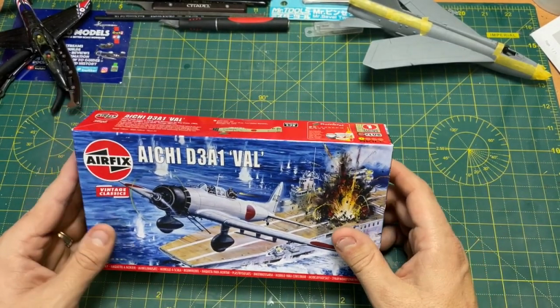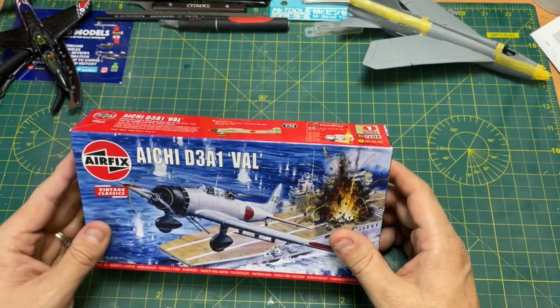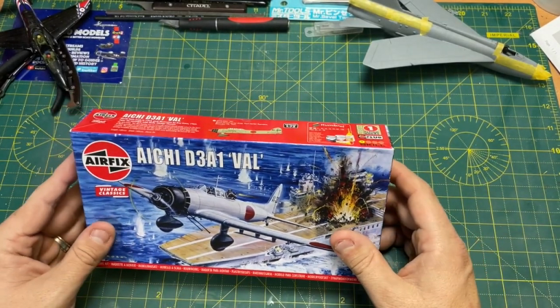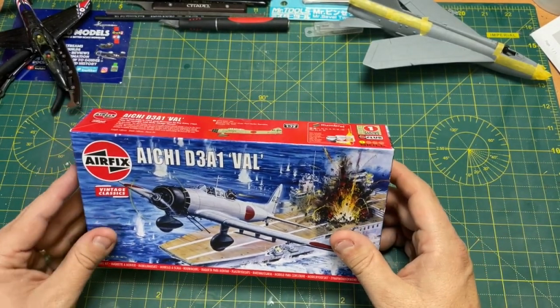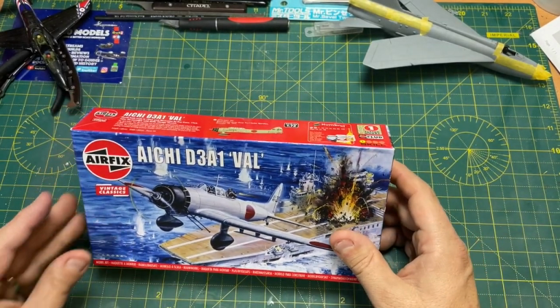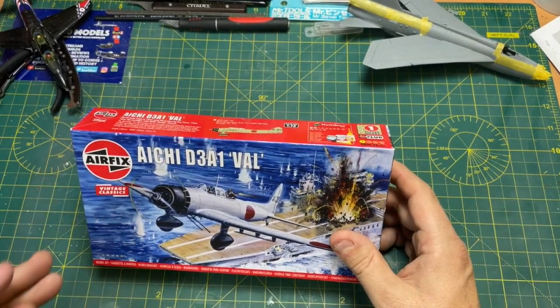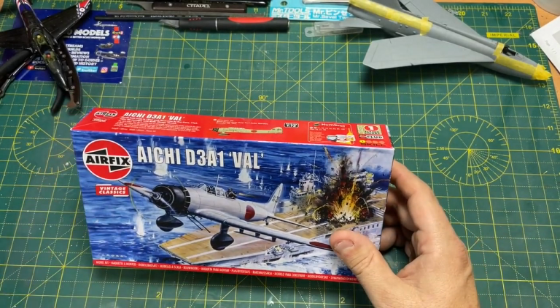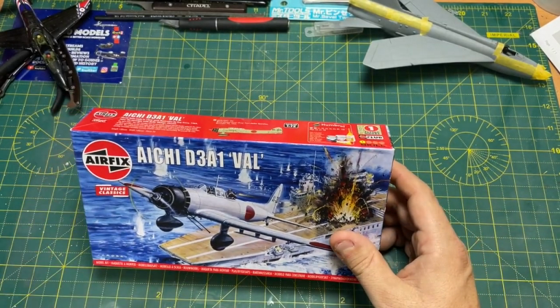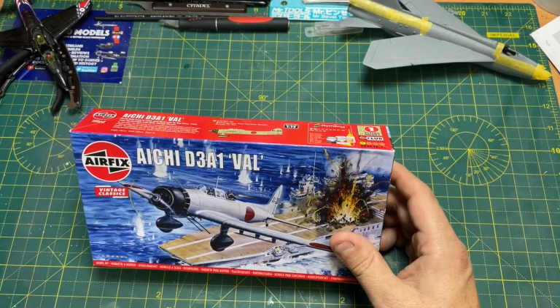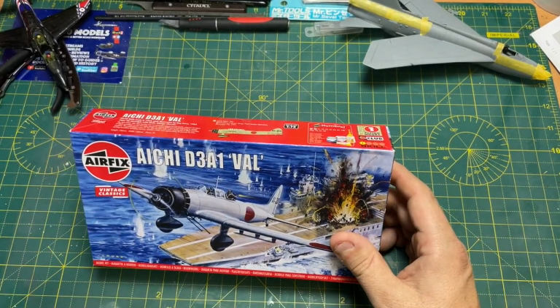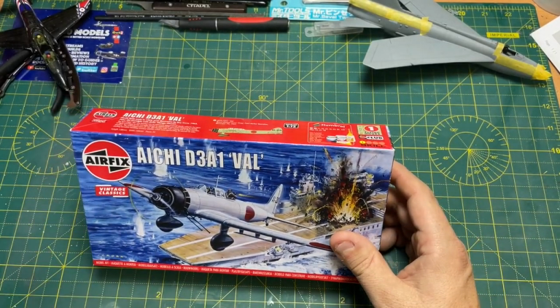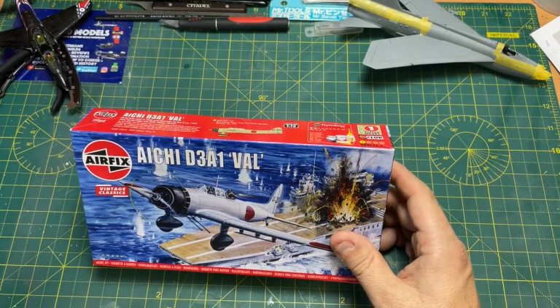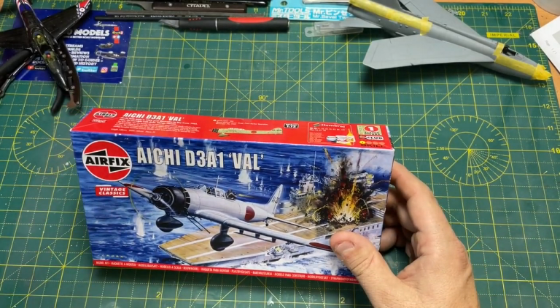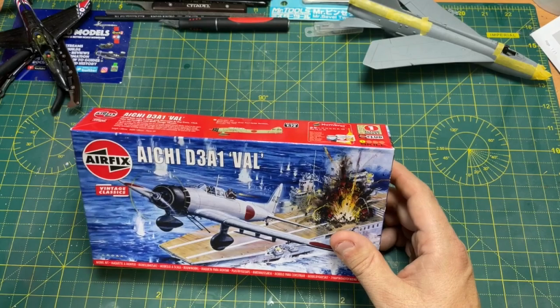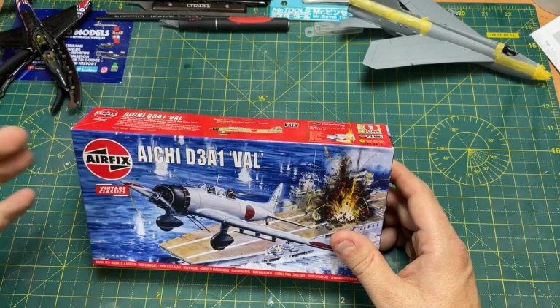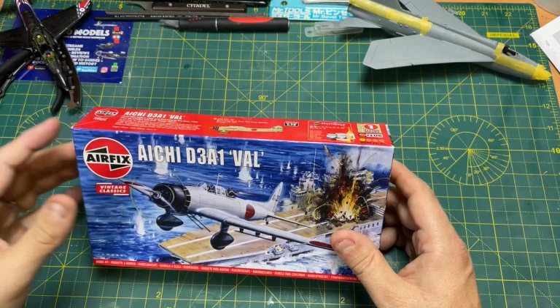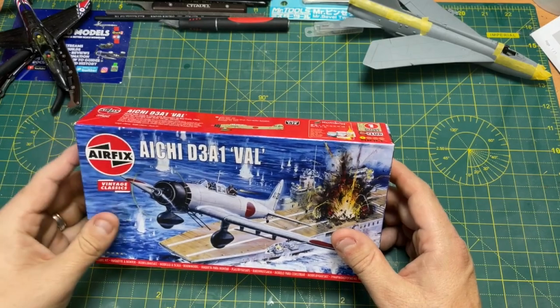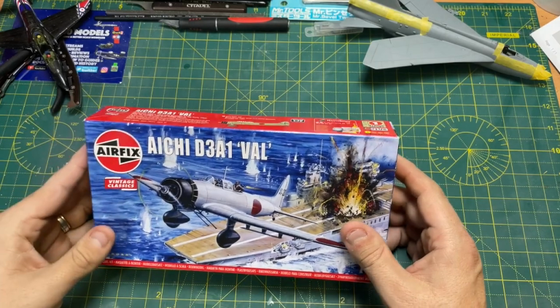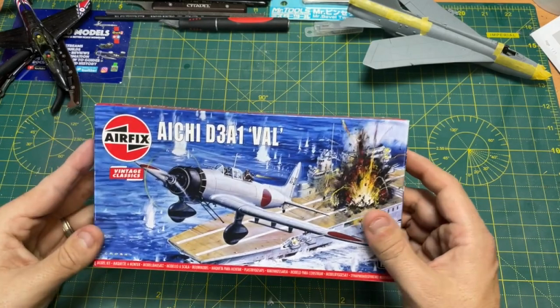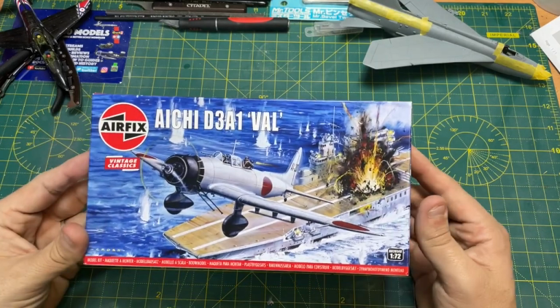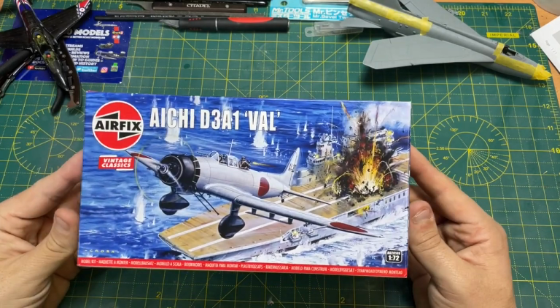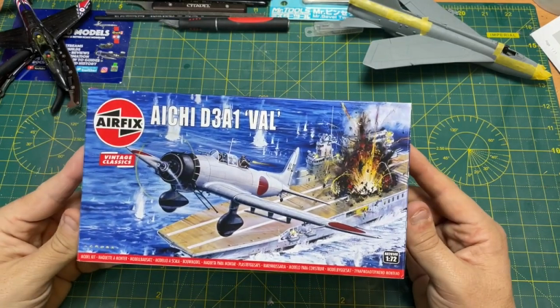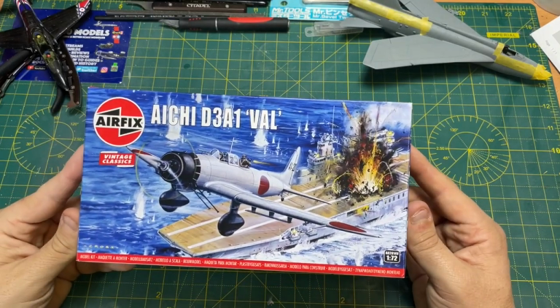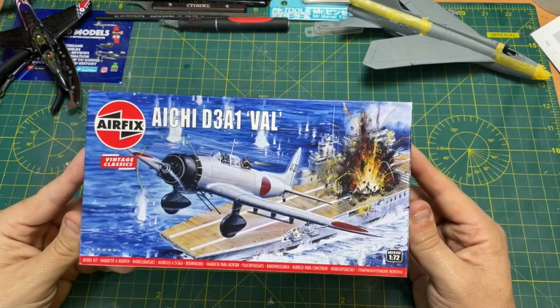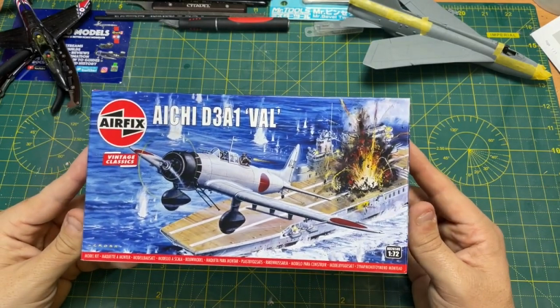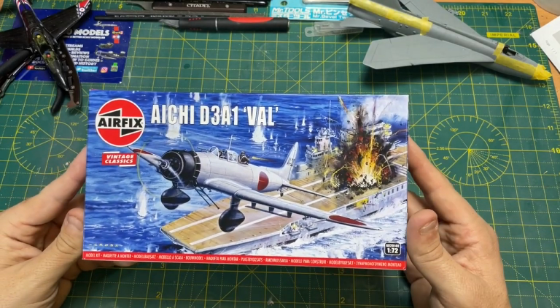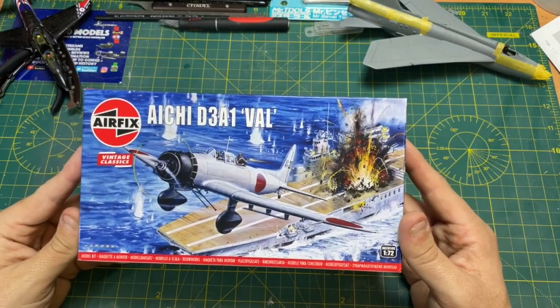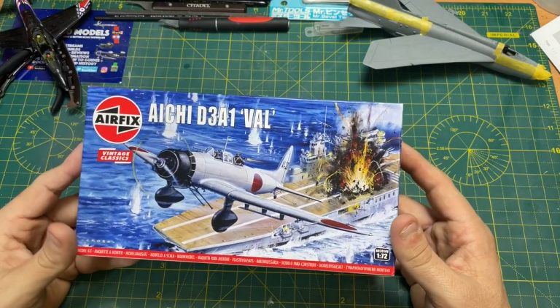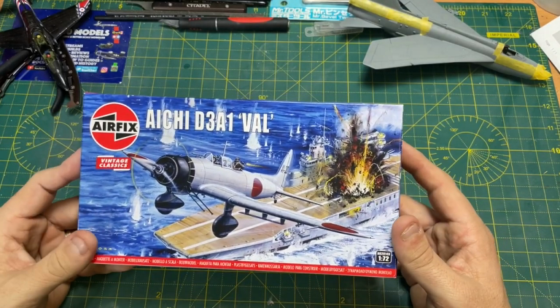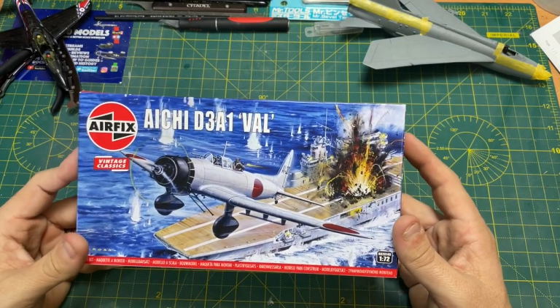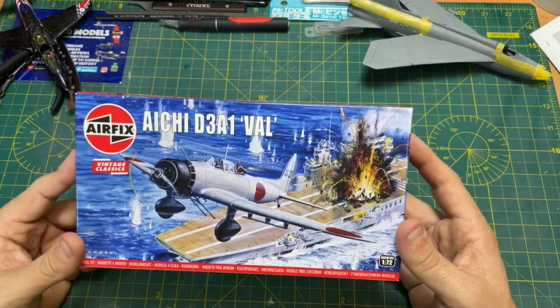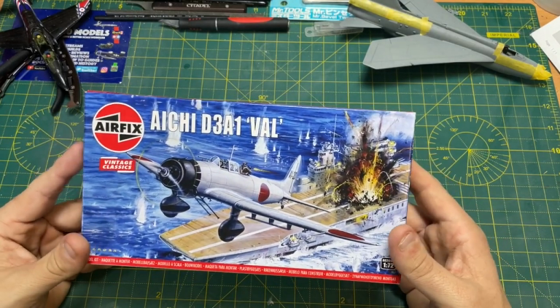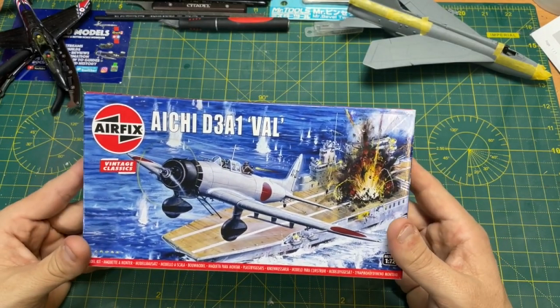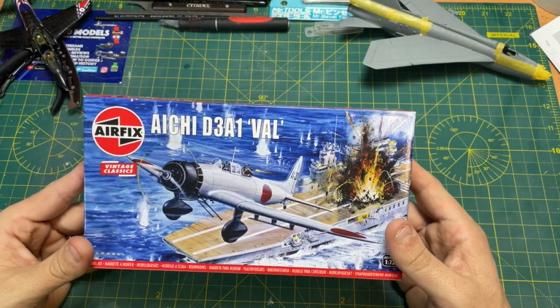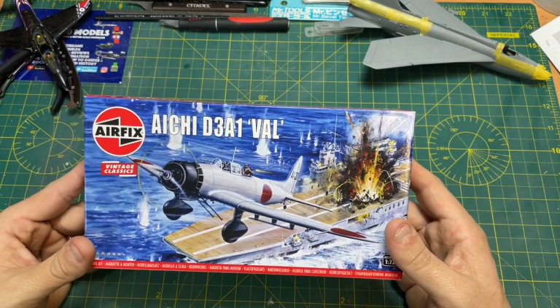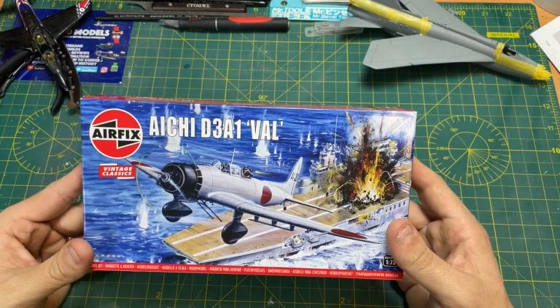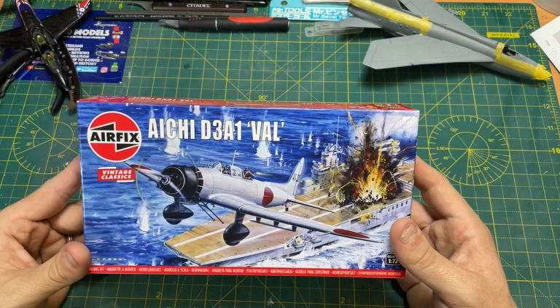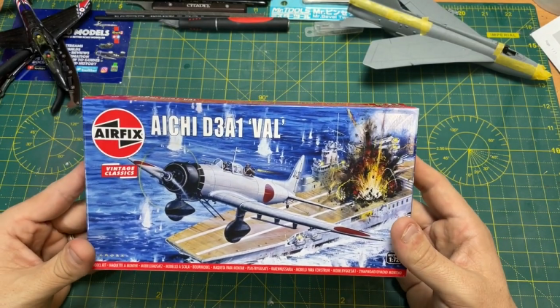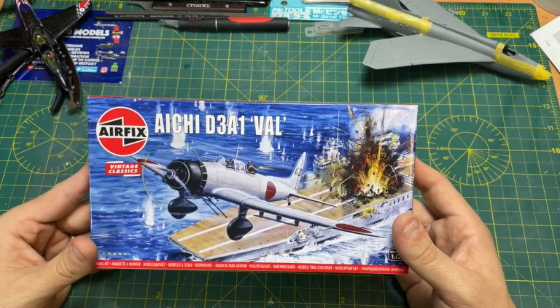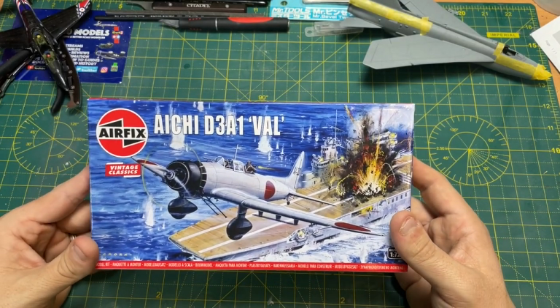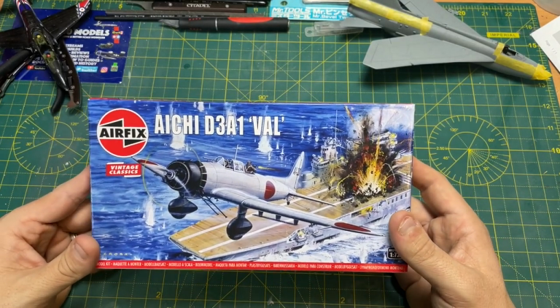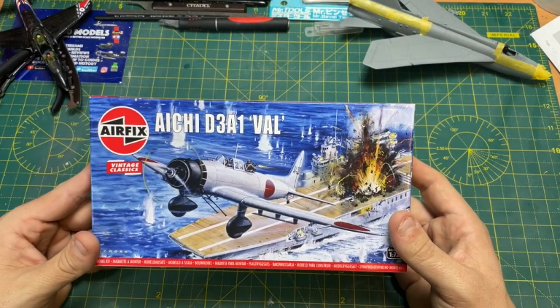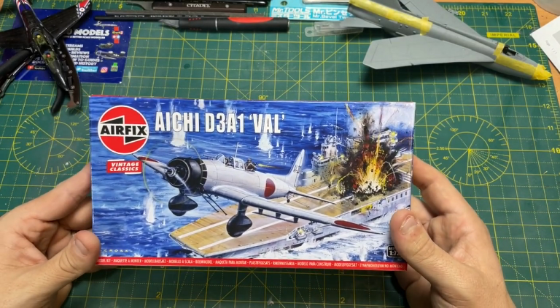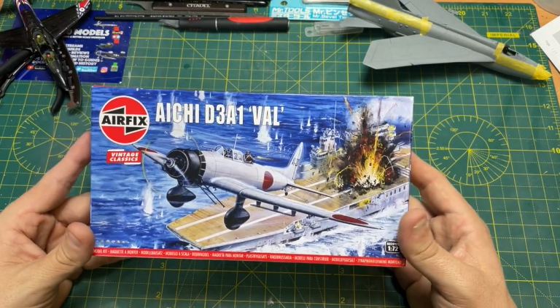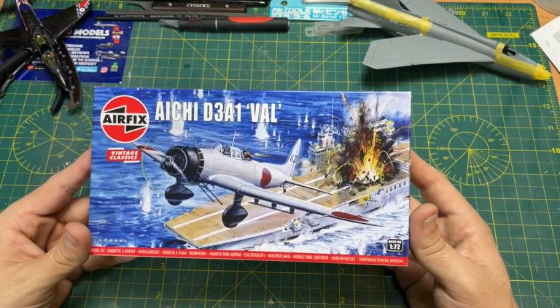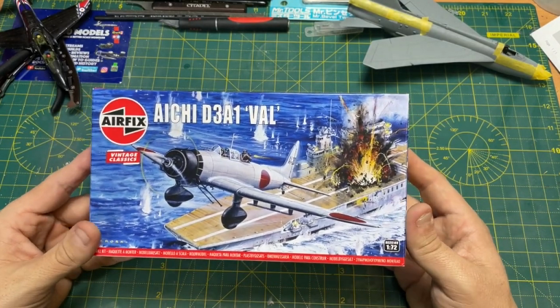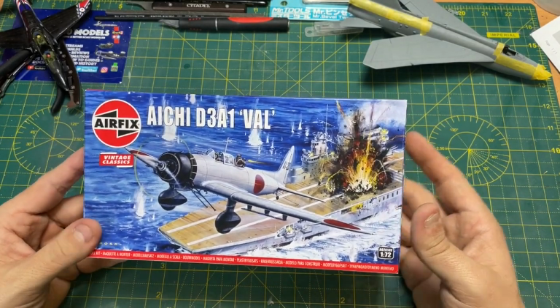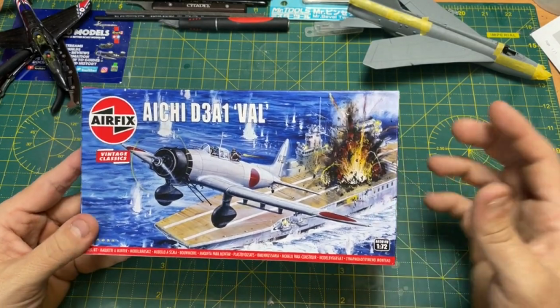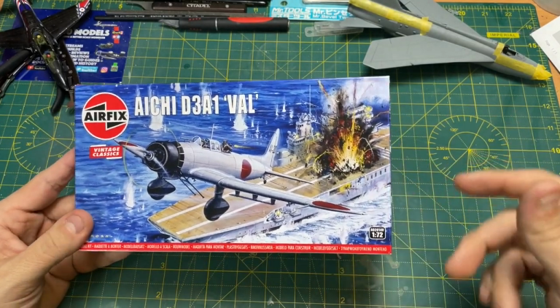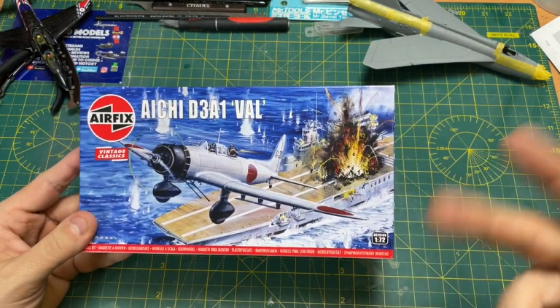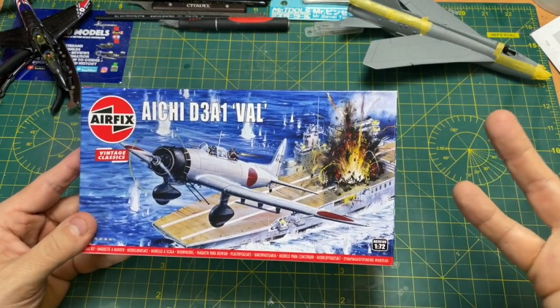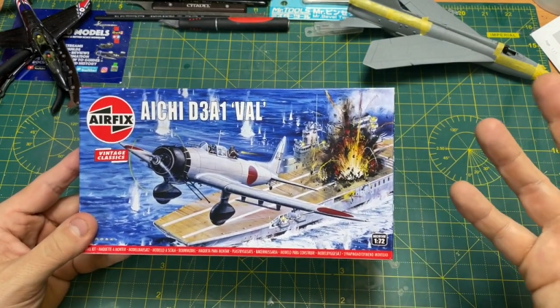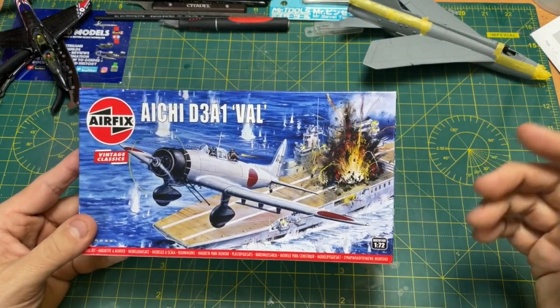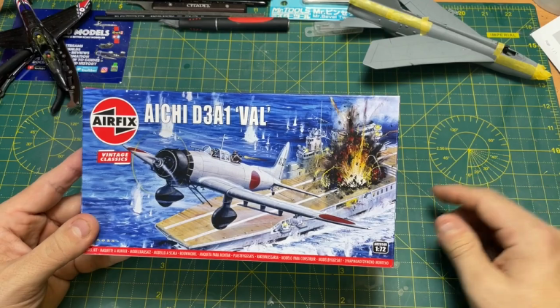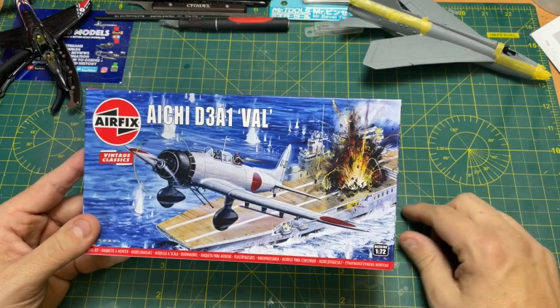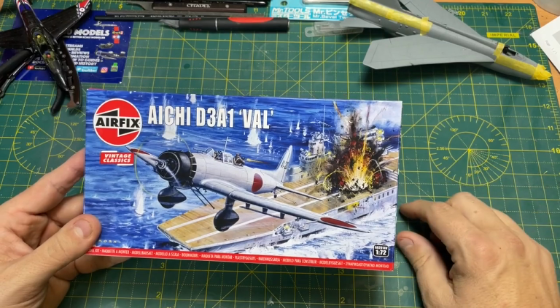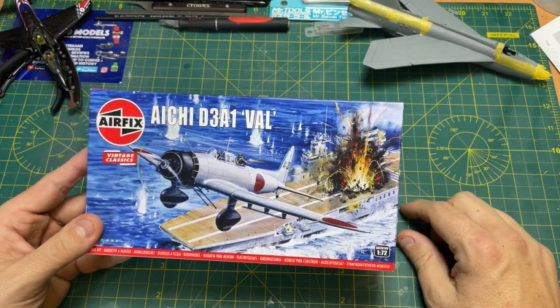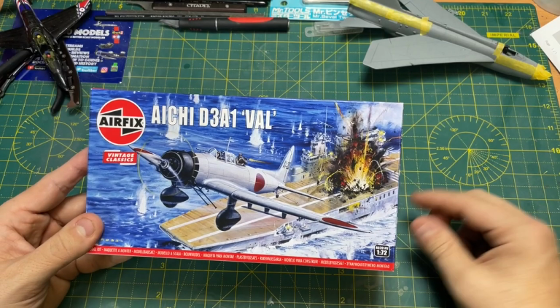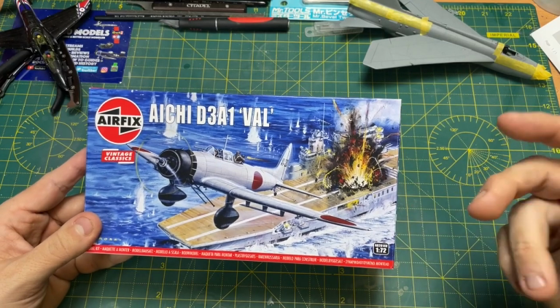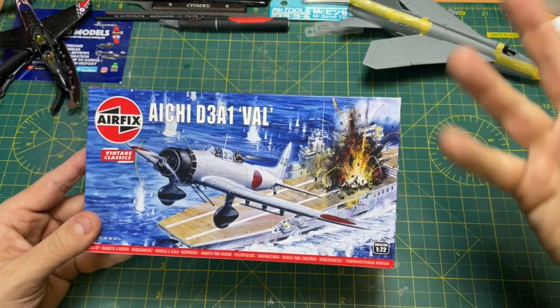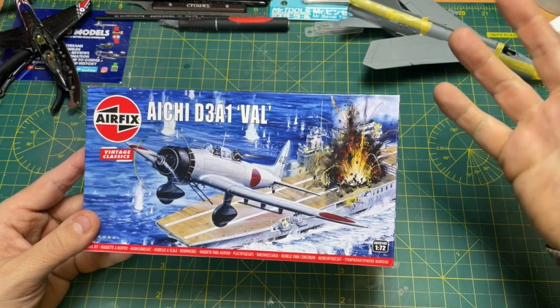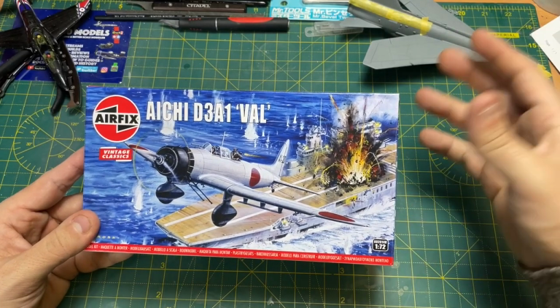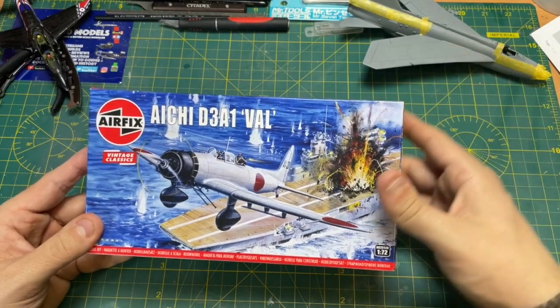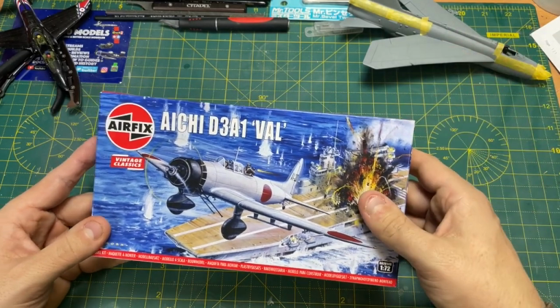Instead of getting the box standard five that you've been getting for the past five years, unless you go in Lidl and get the Mustang — just putting it out there, Airfix. Just putting it out there.